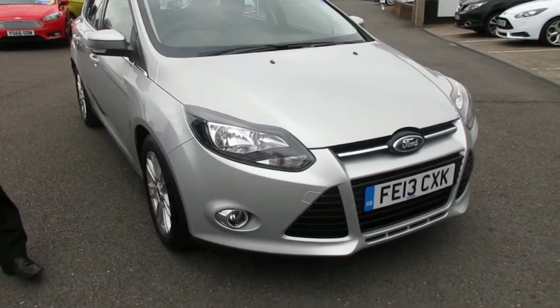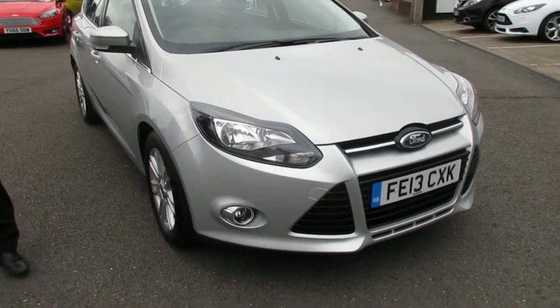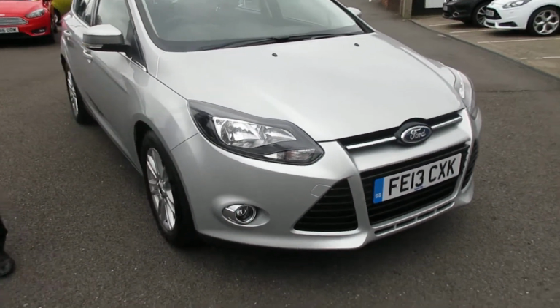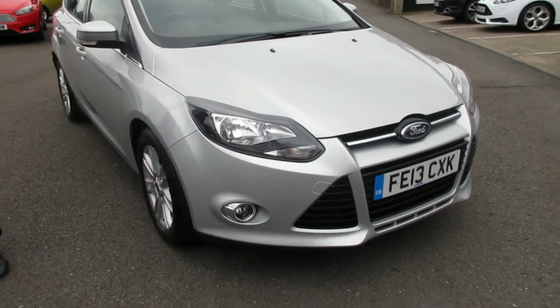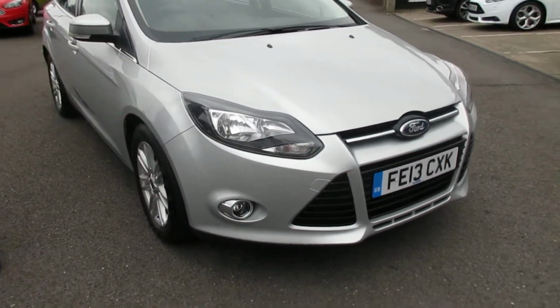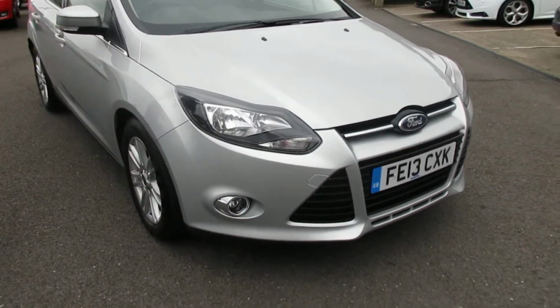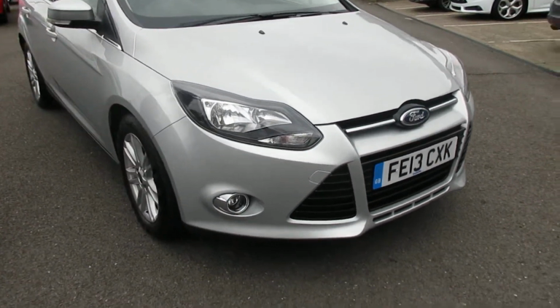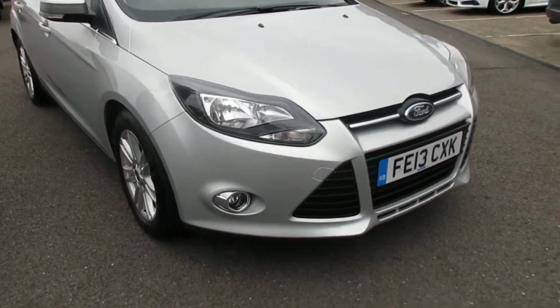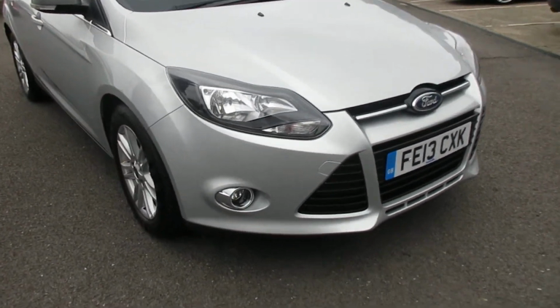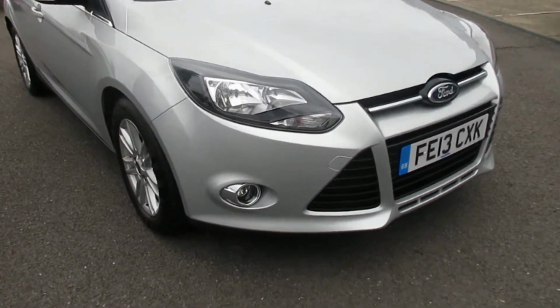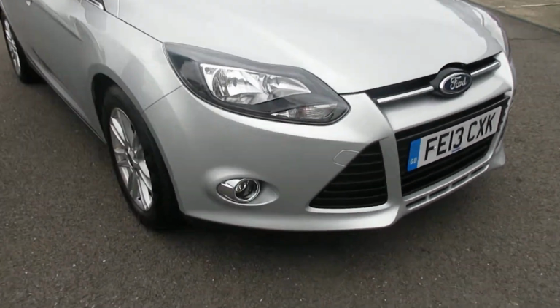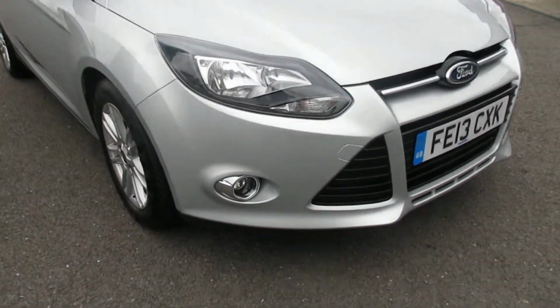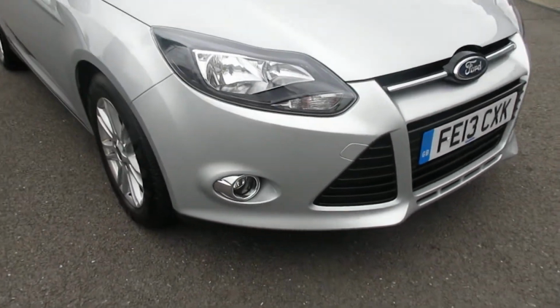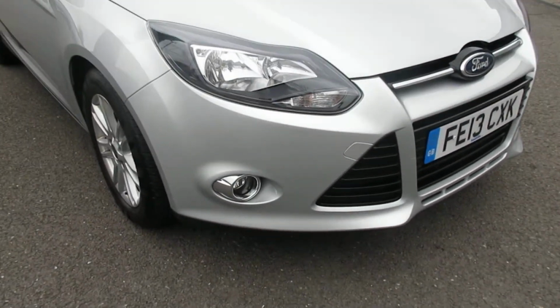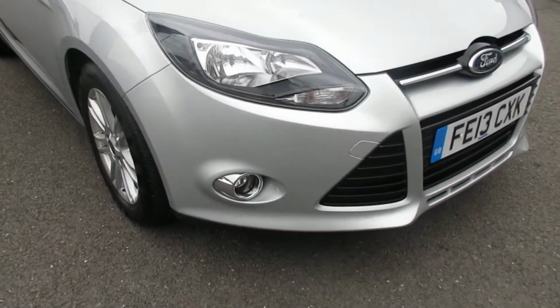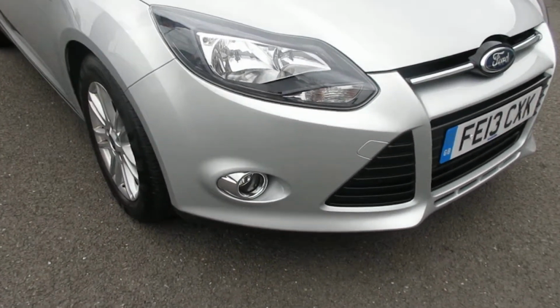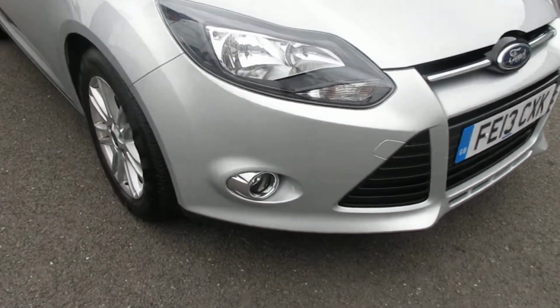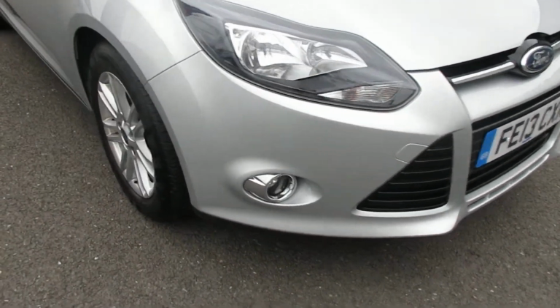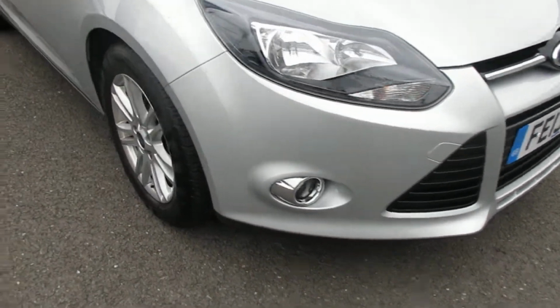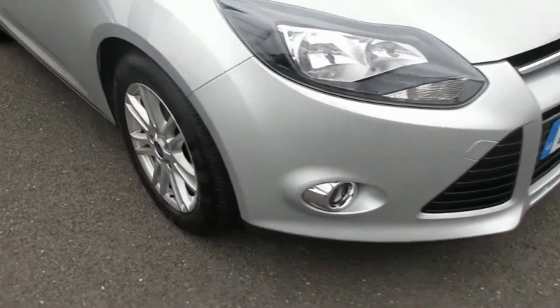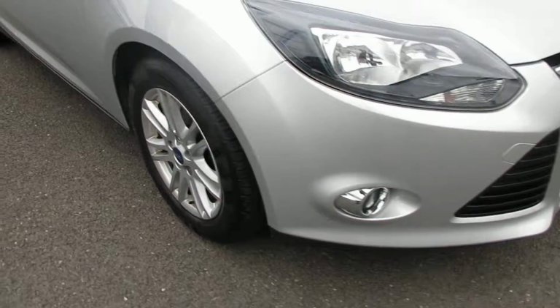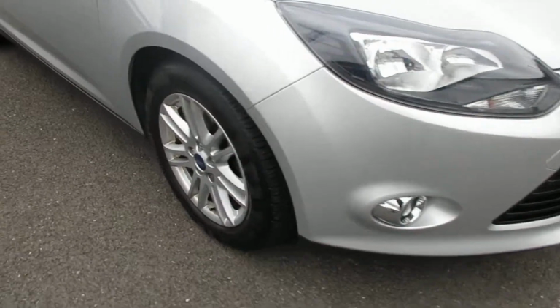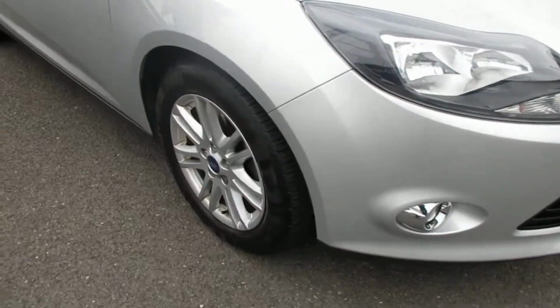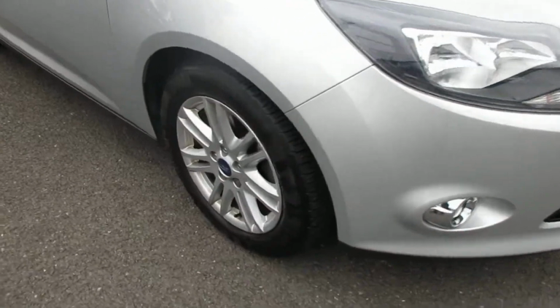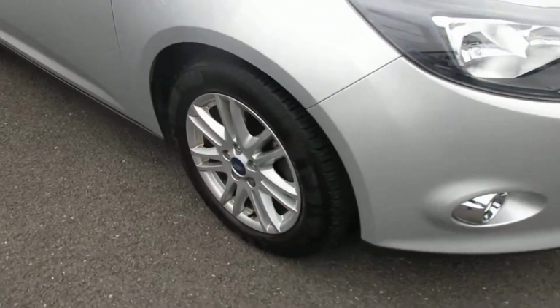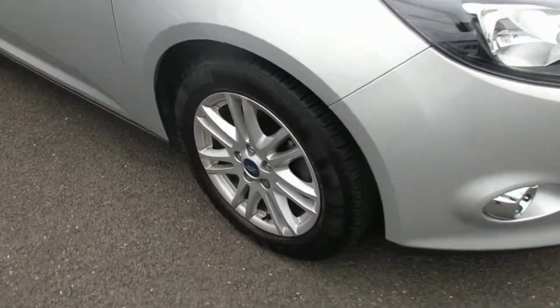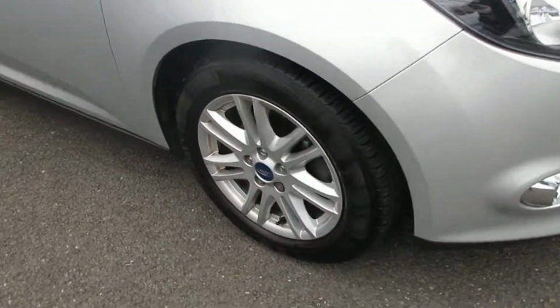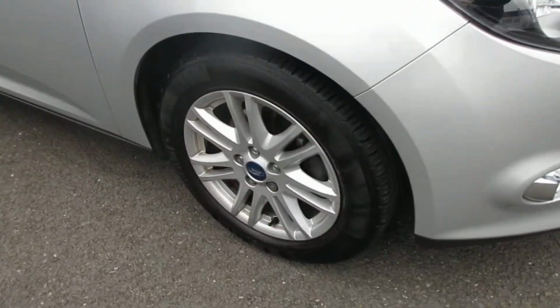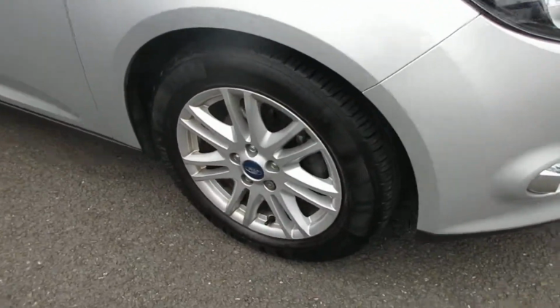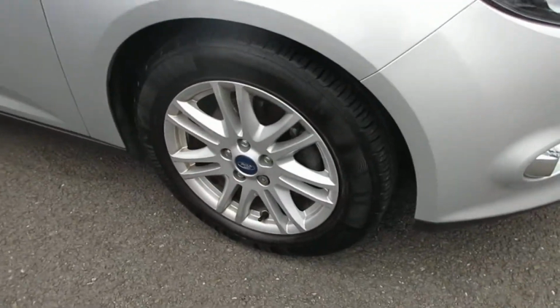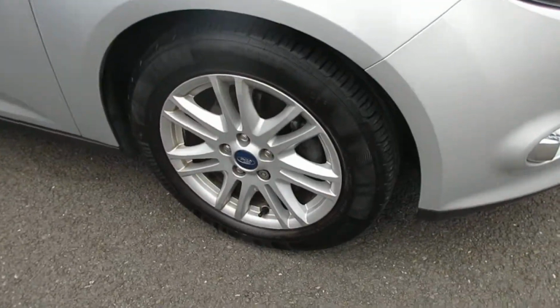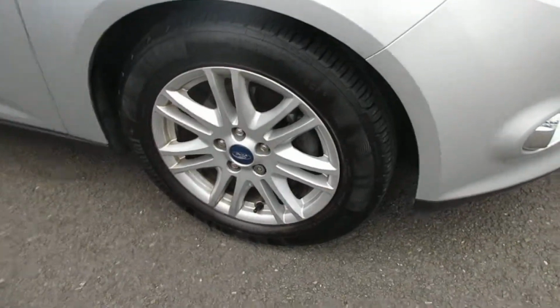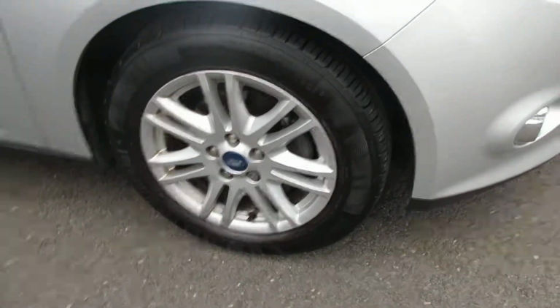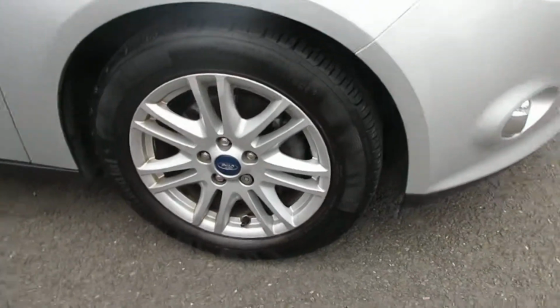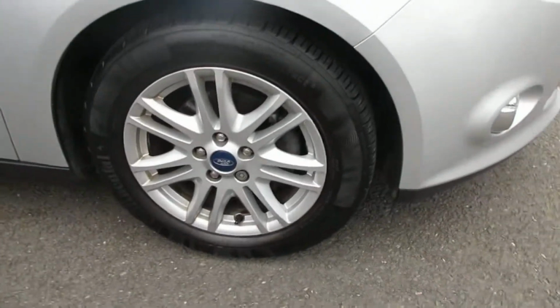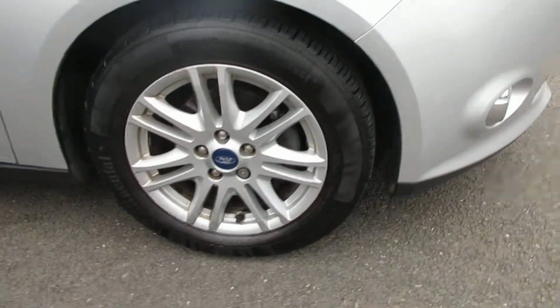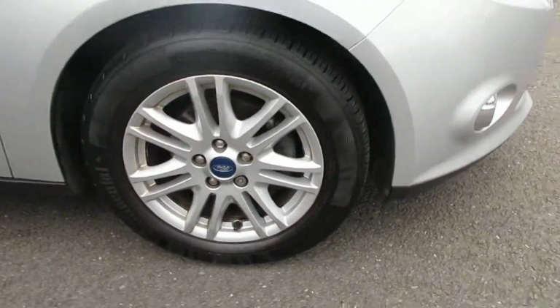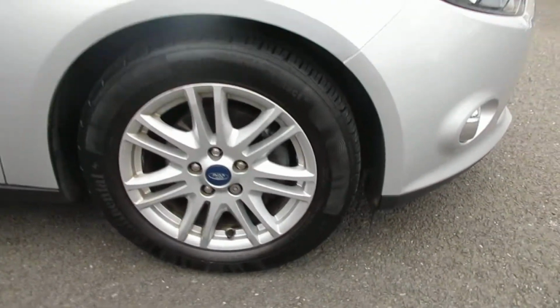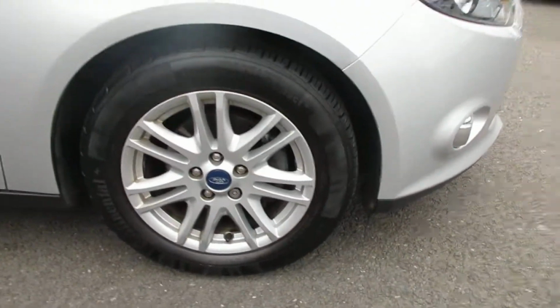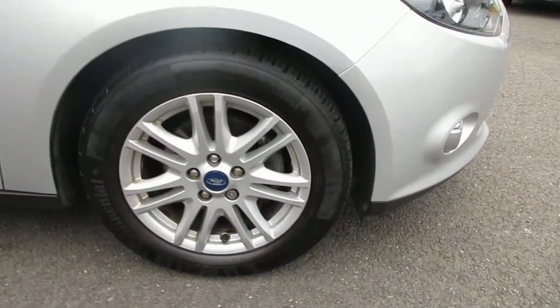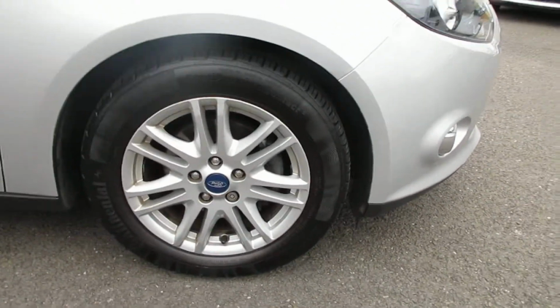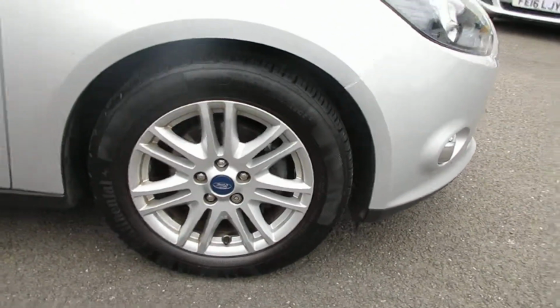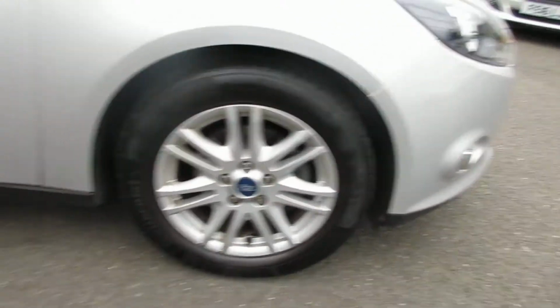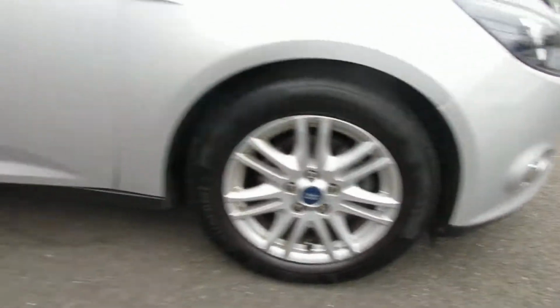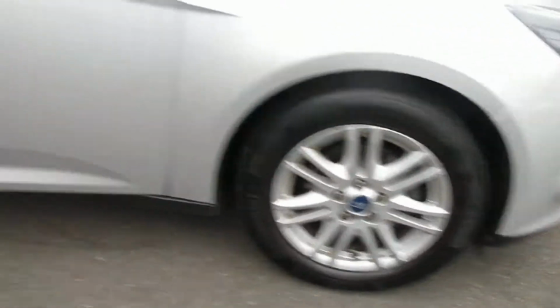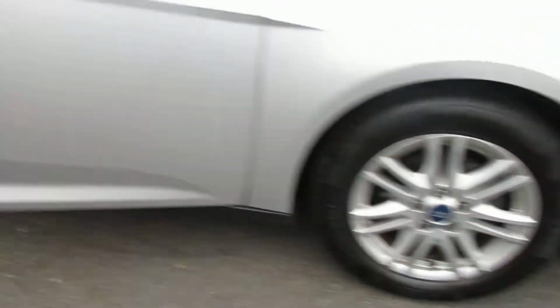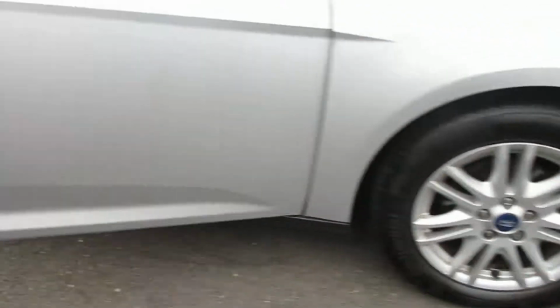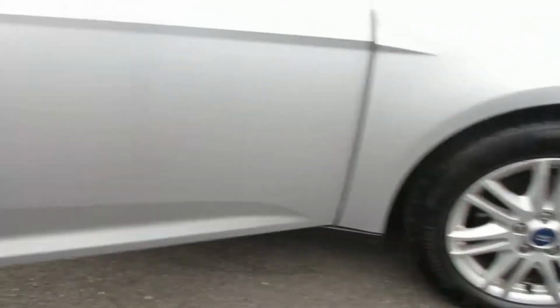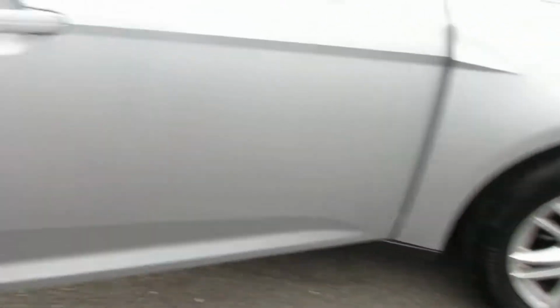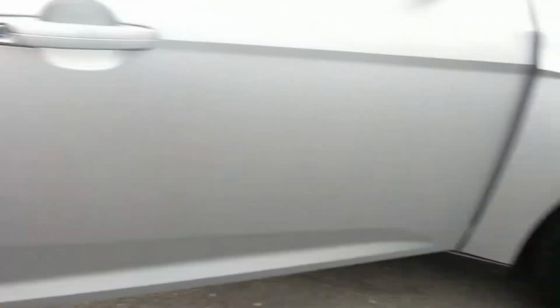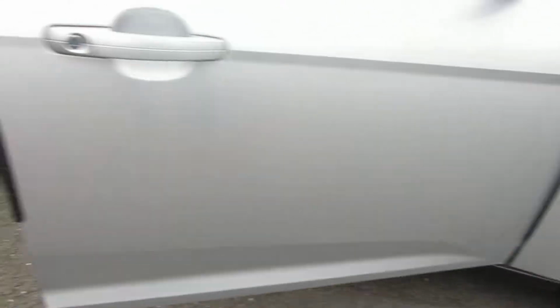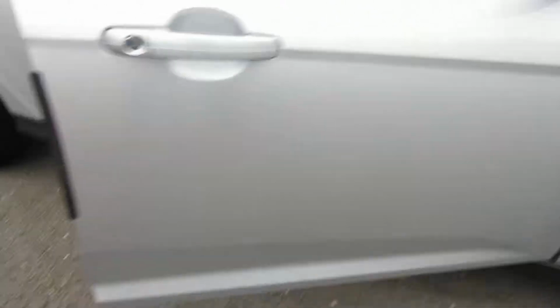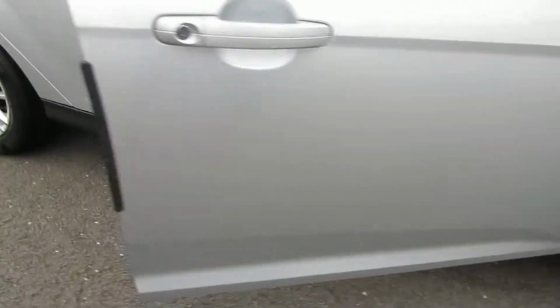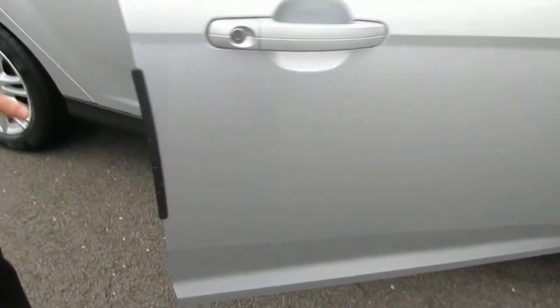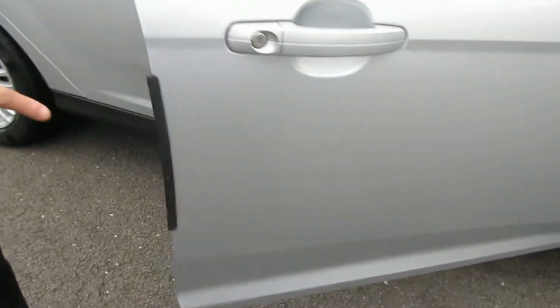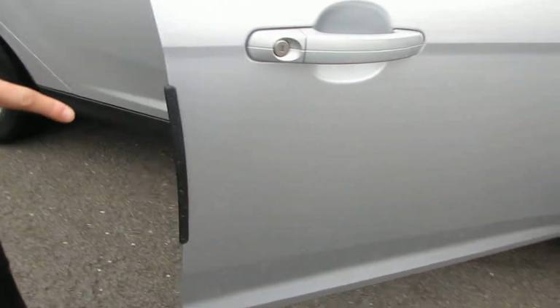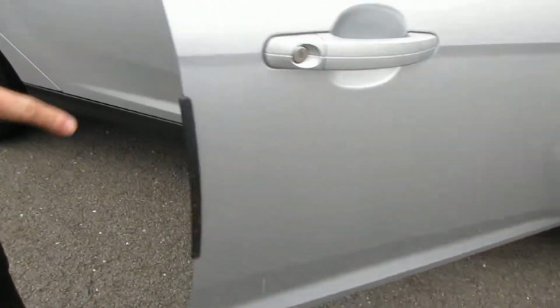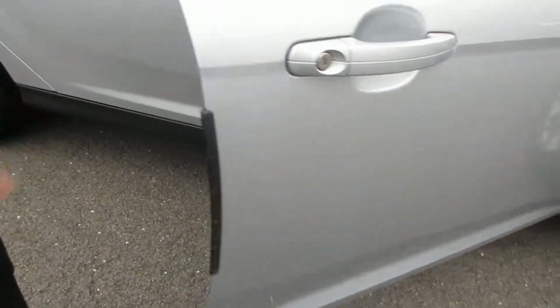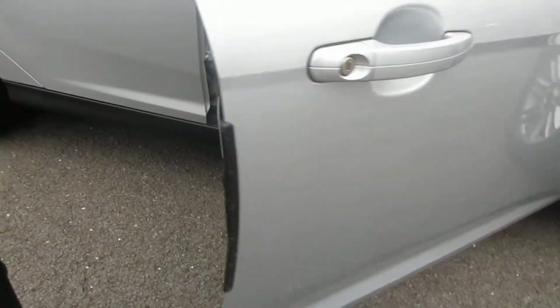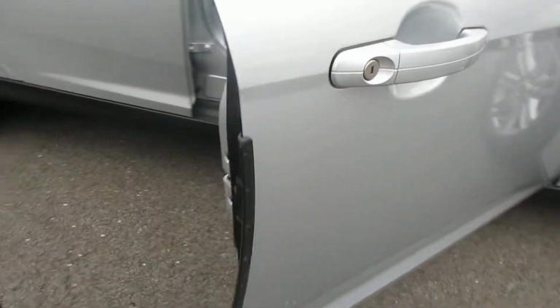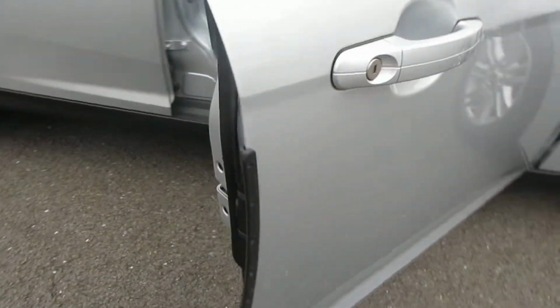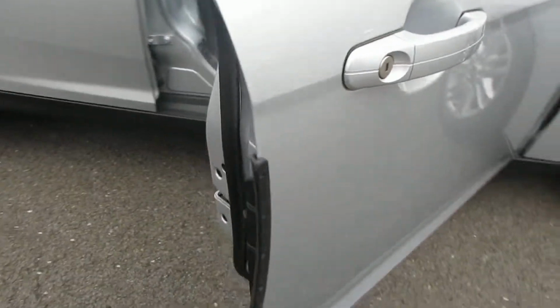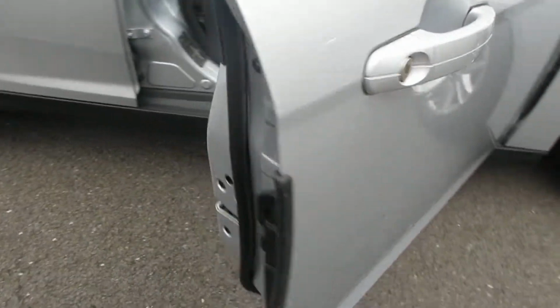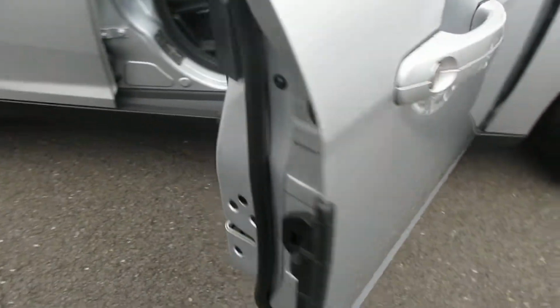We've got front fog lights, we've got alloy wheels. This car comes with an optional extra of the door edge guards, as you can see.